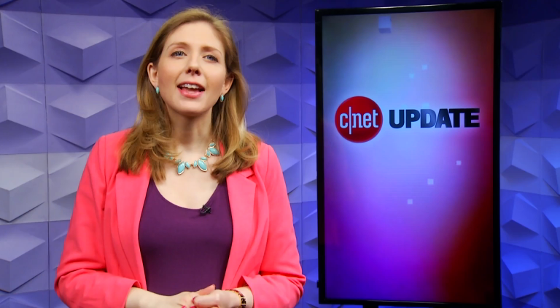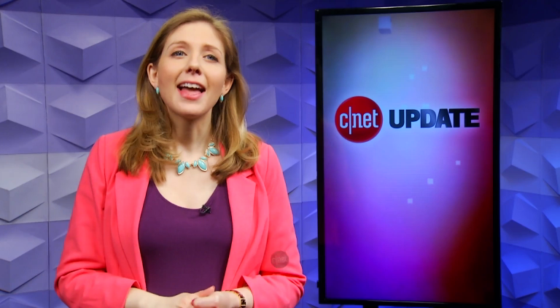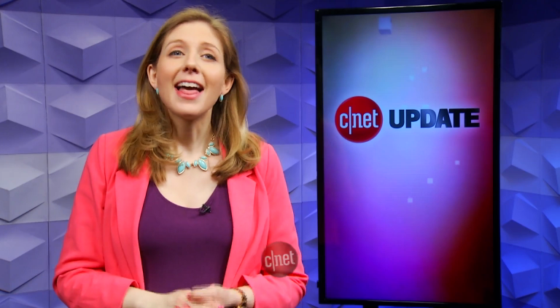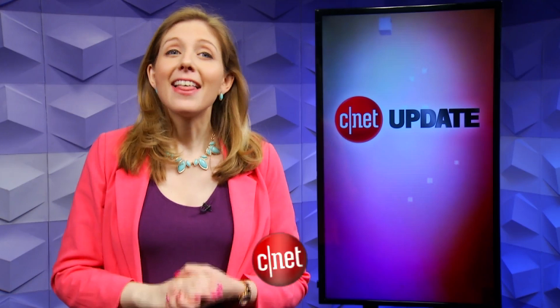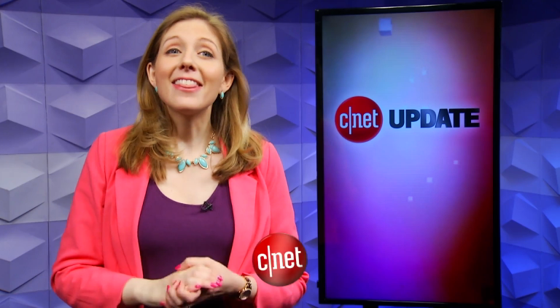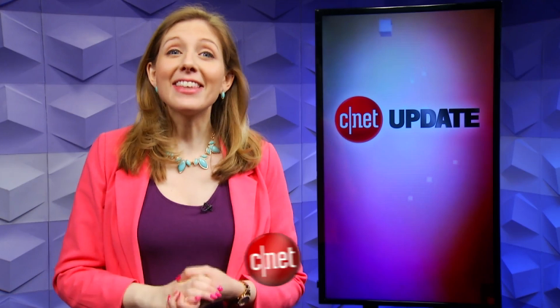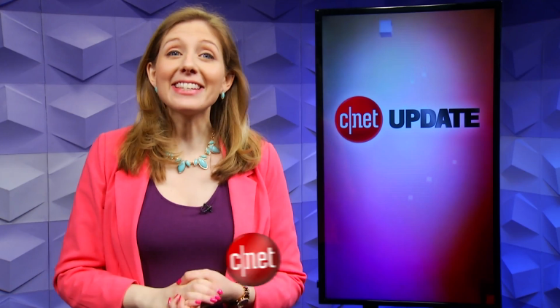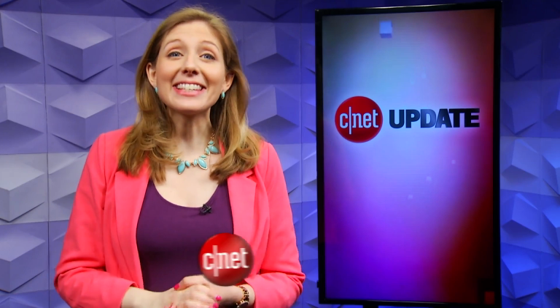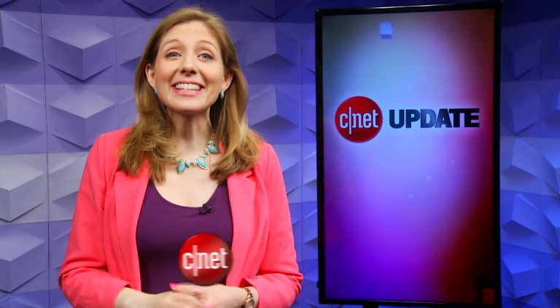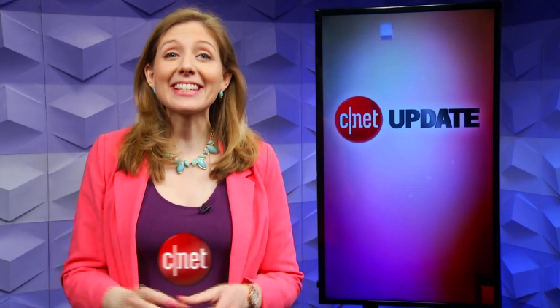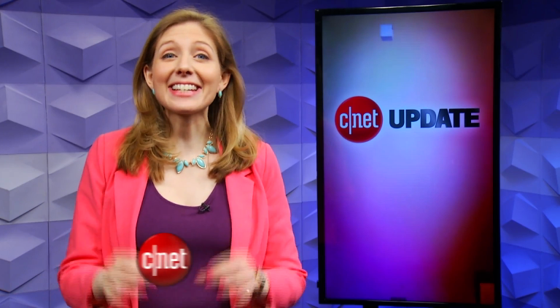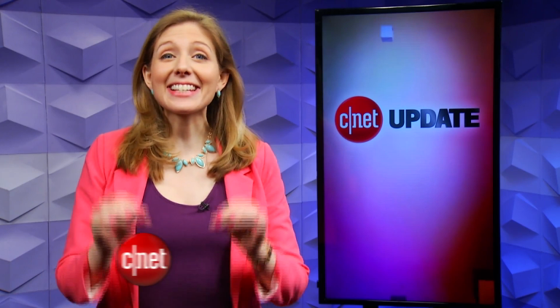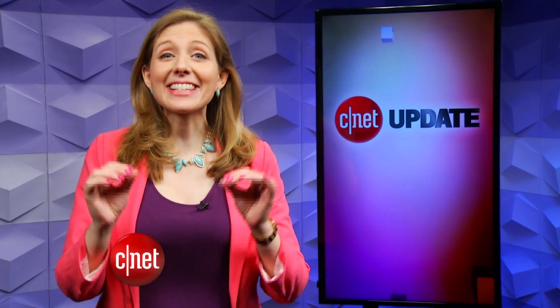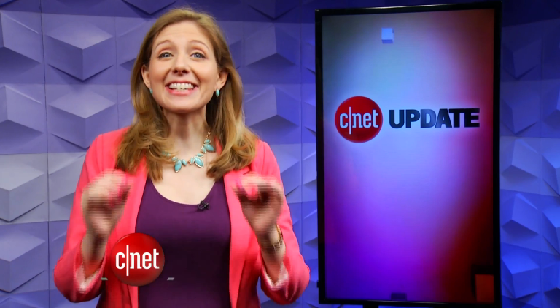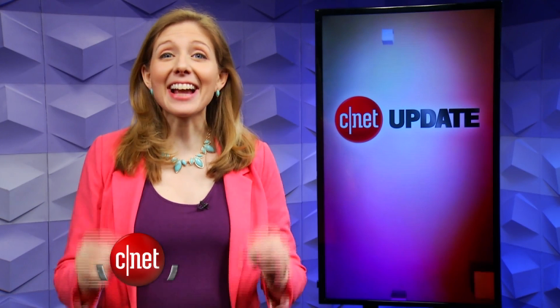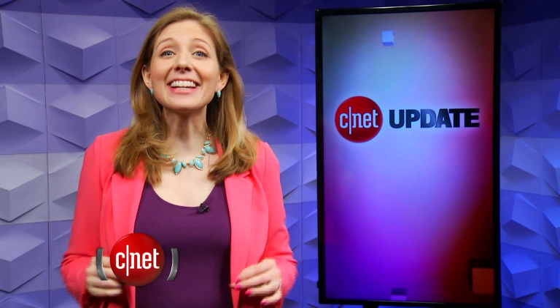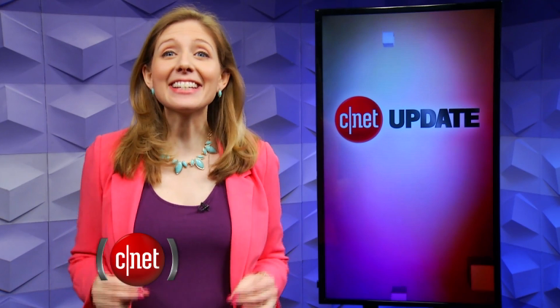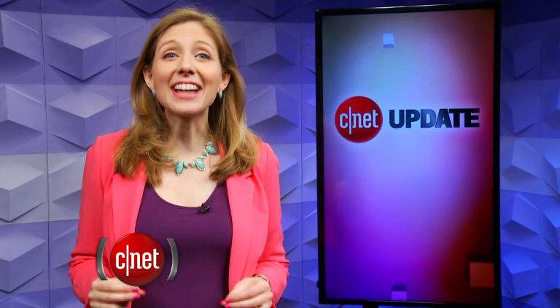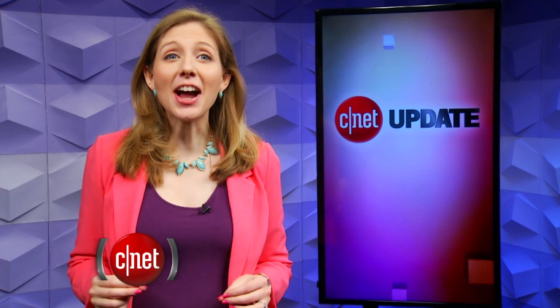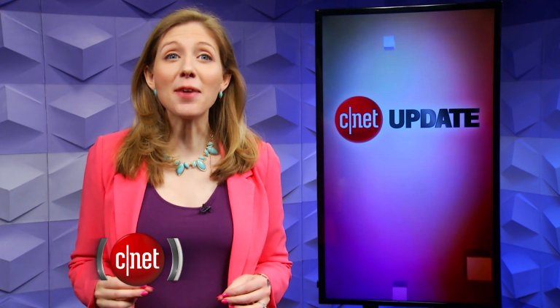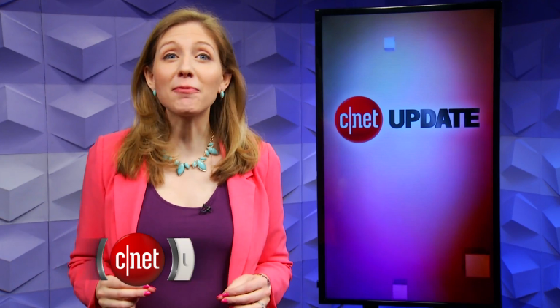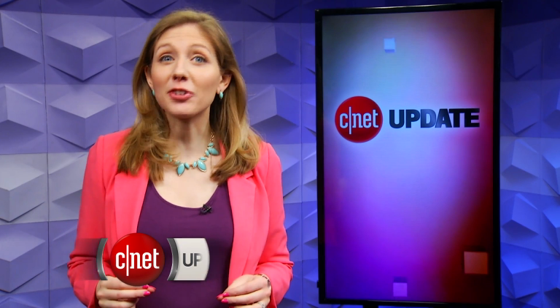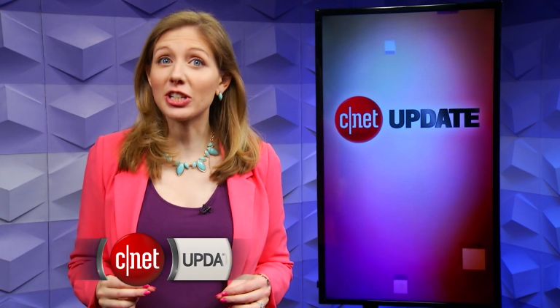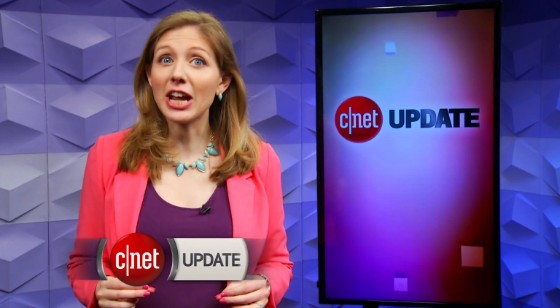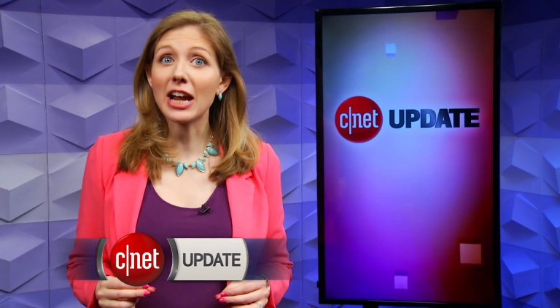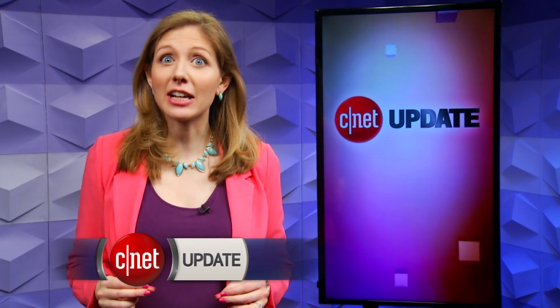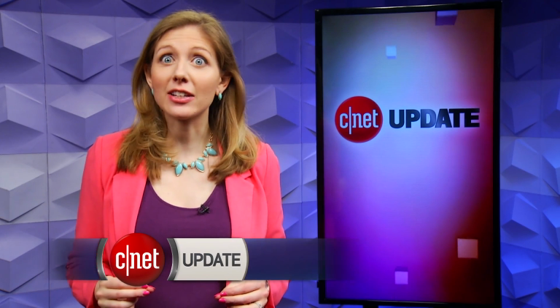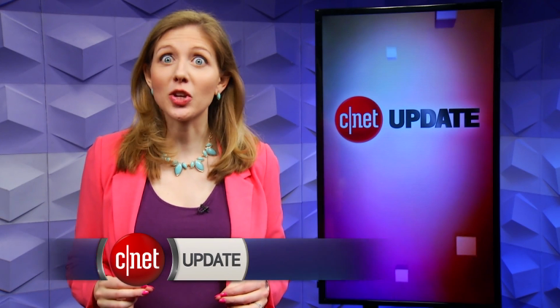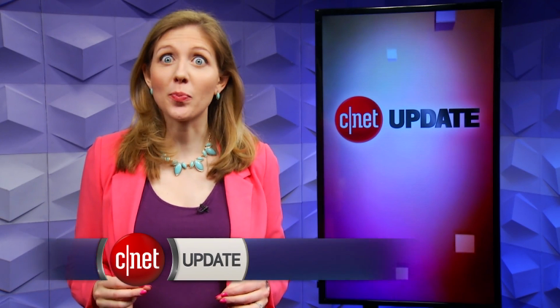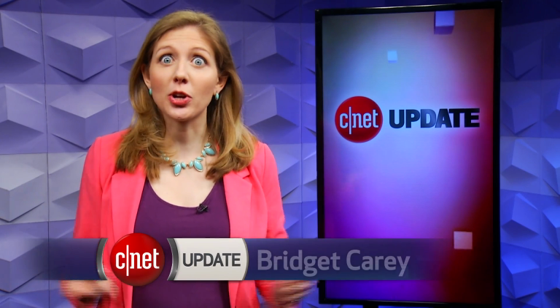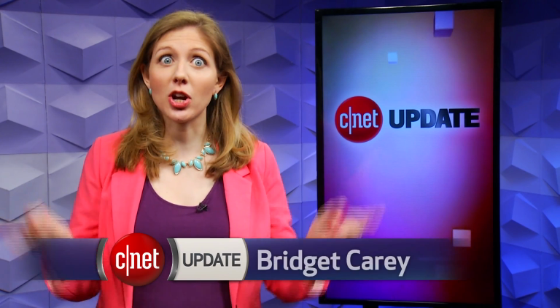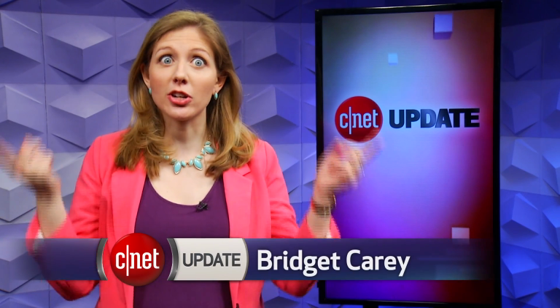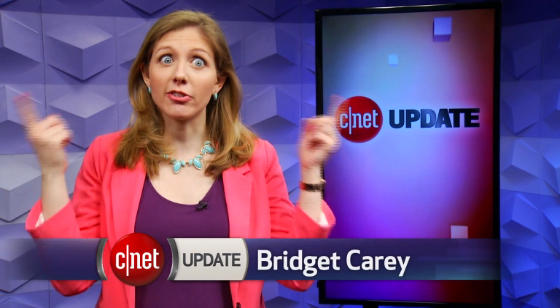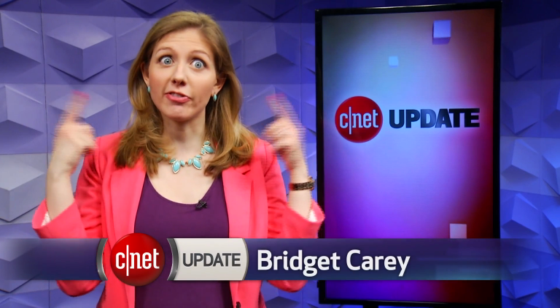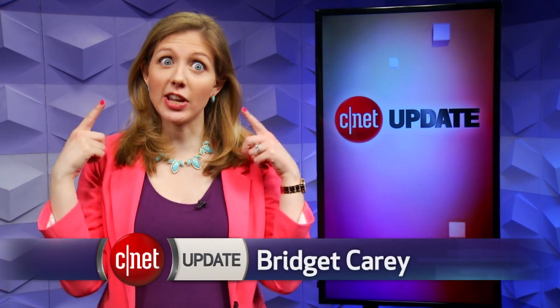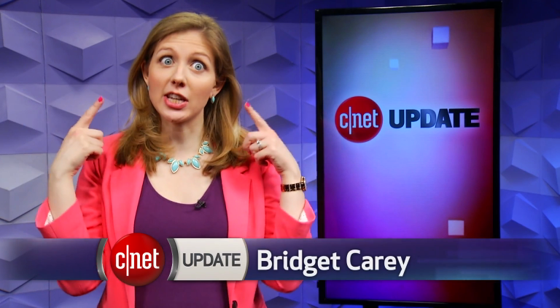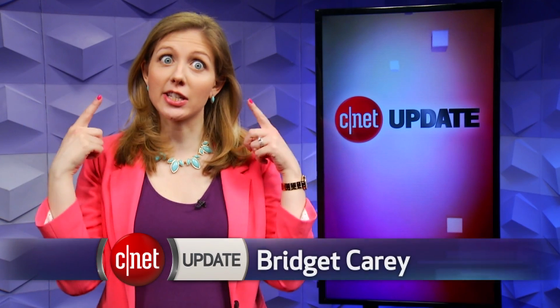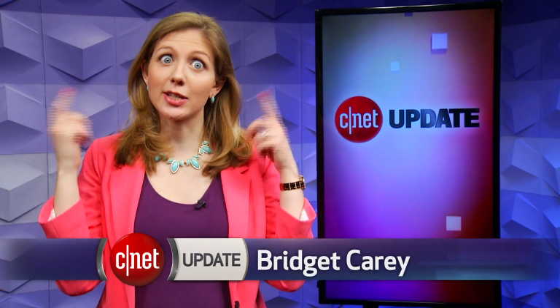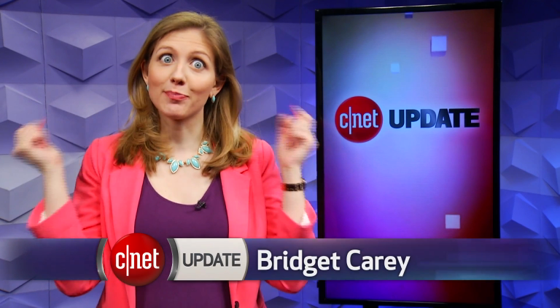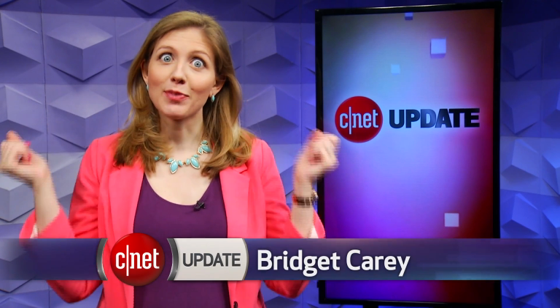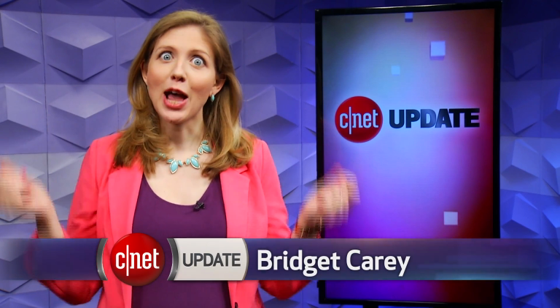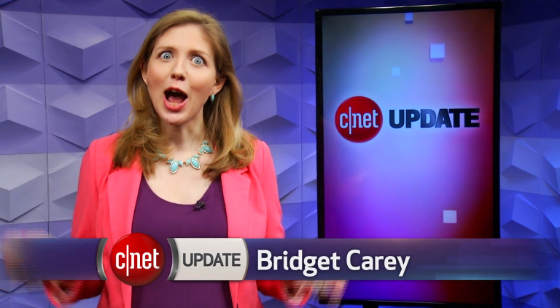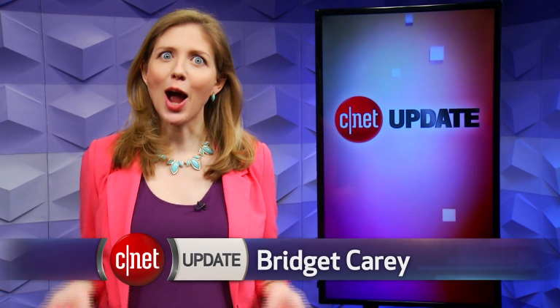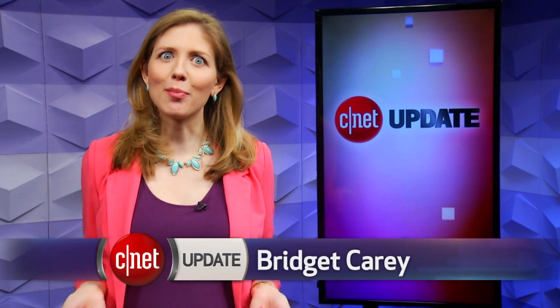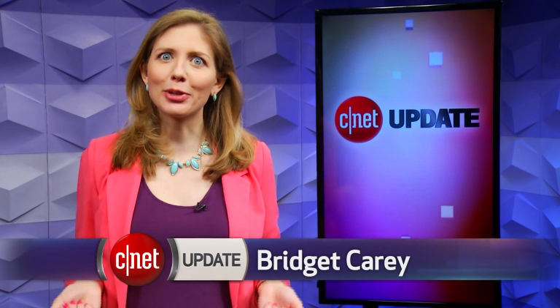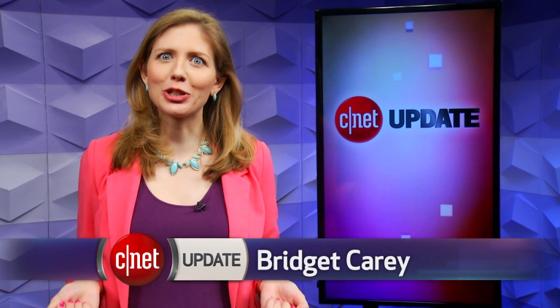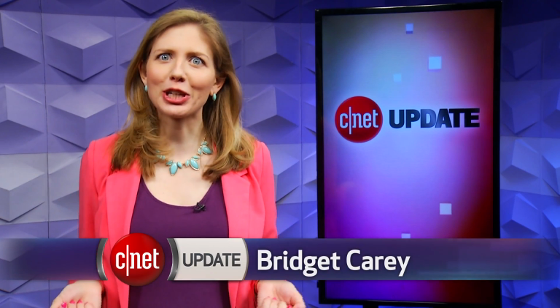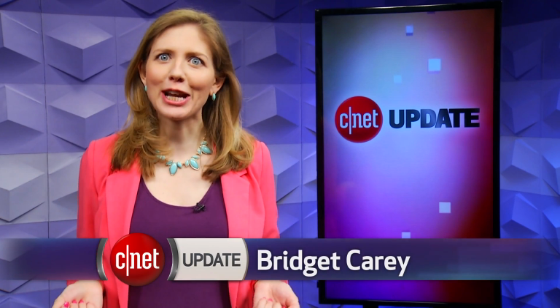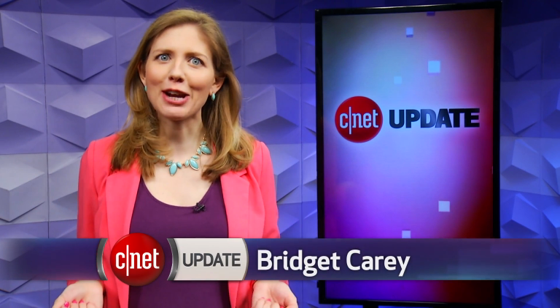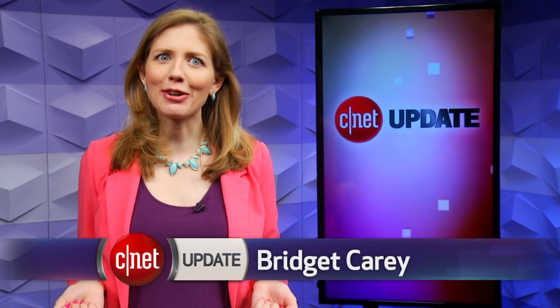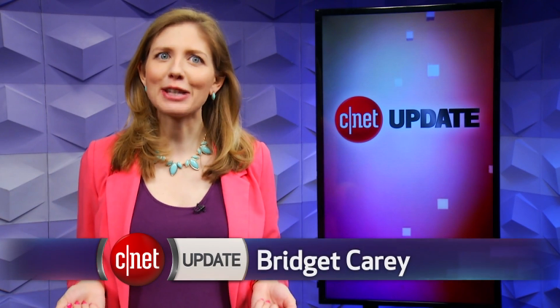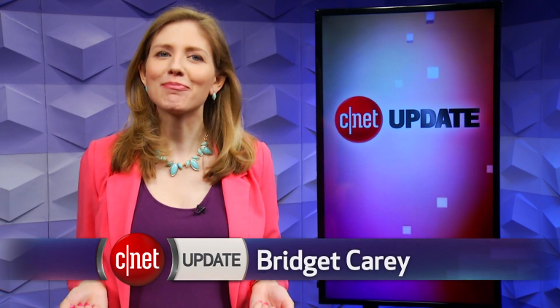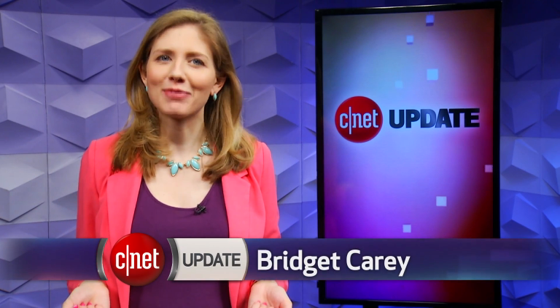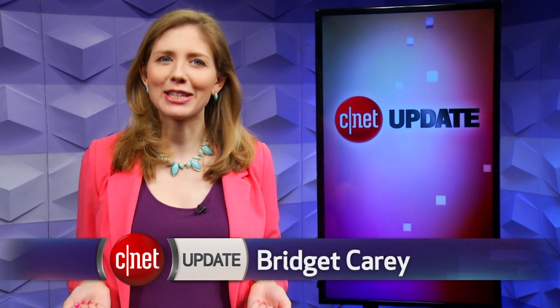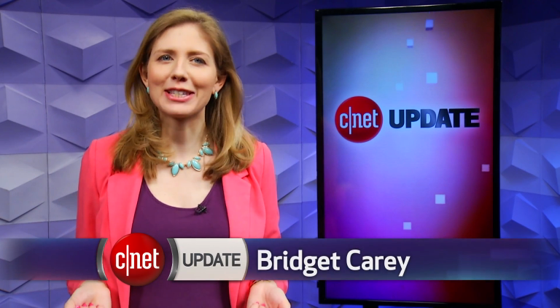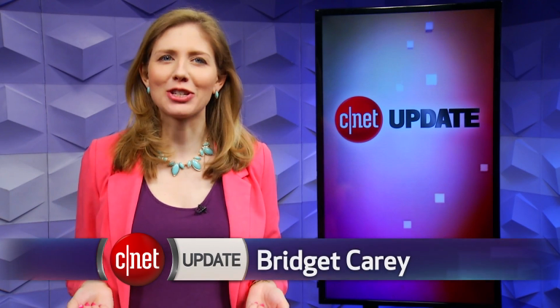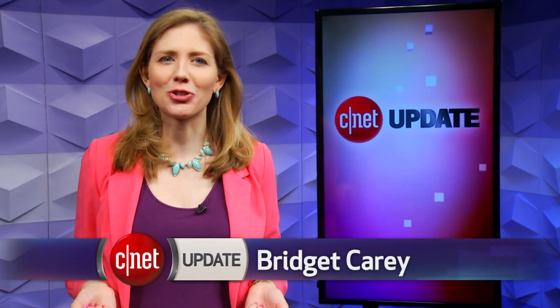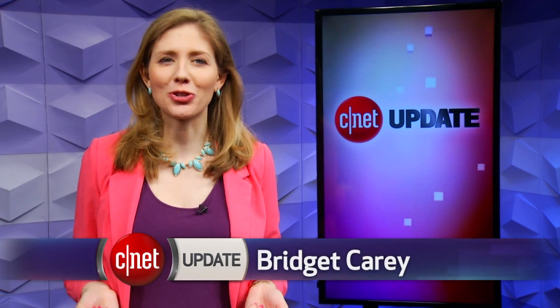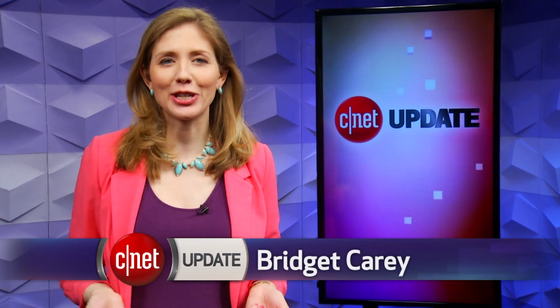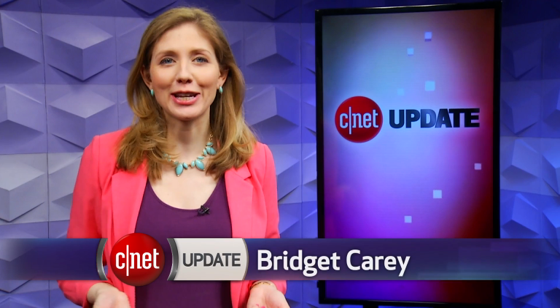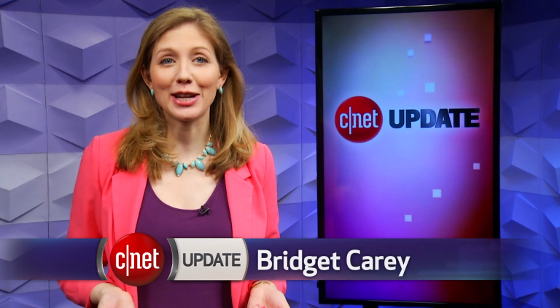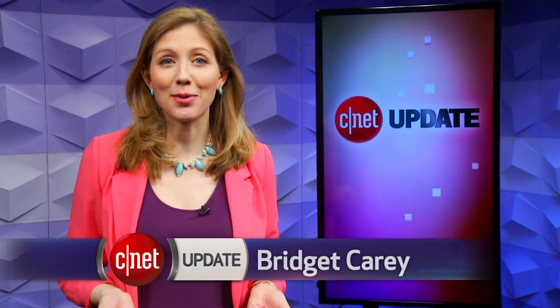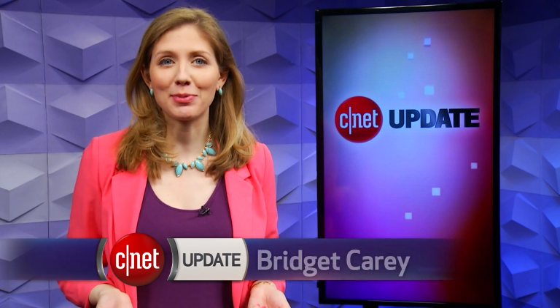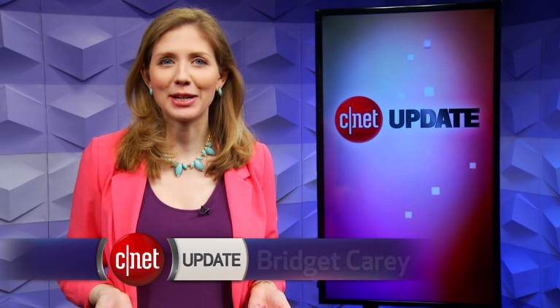This is an exciting time for tech you put on your face. I'm Bridget Carey, this is your CNET Update.